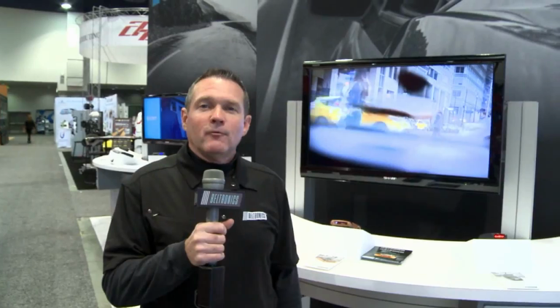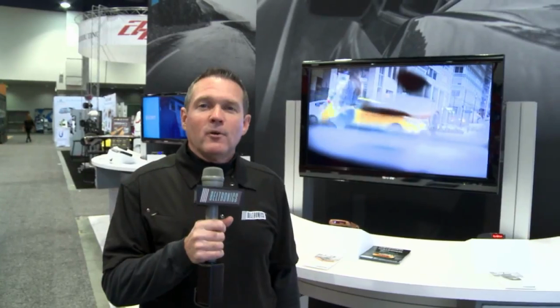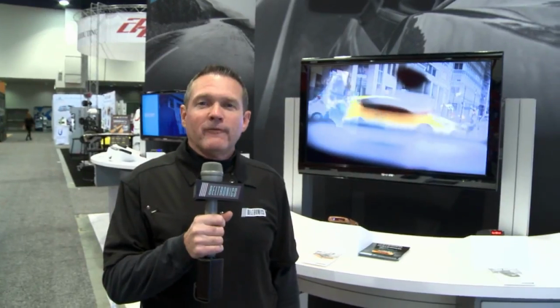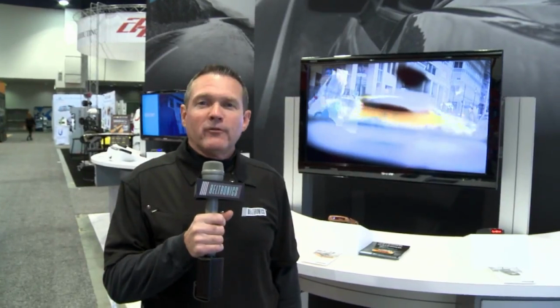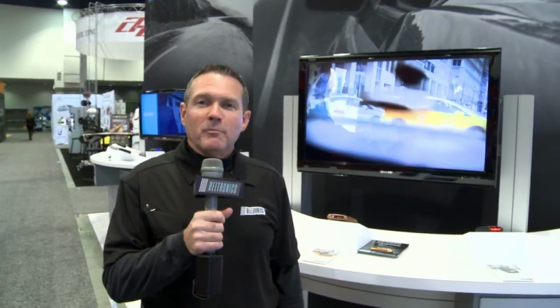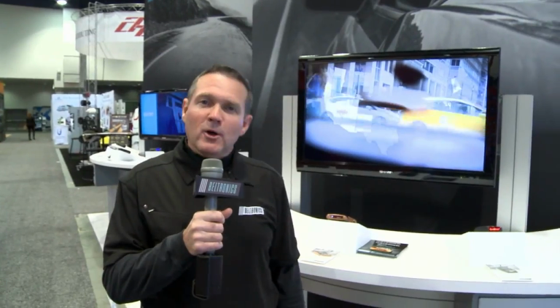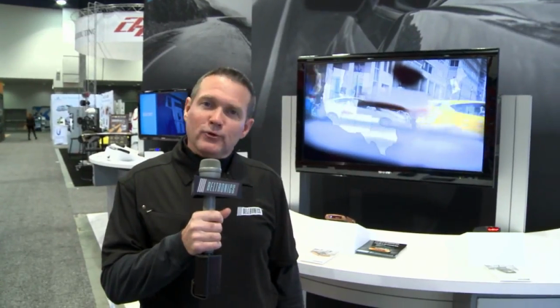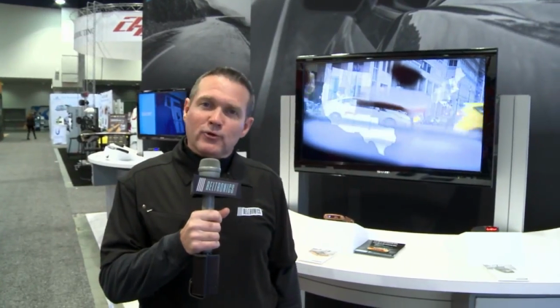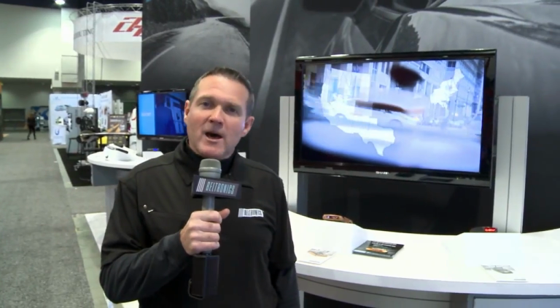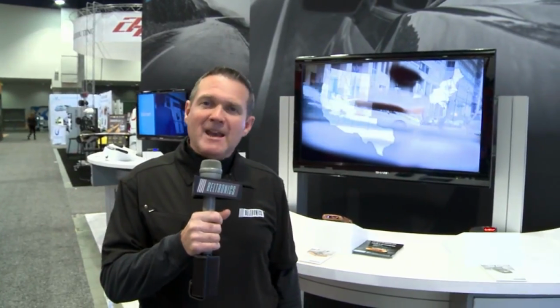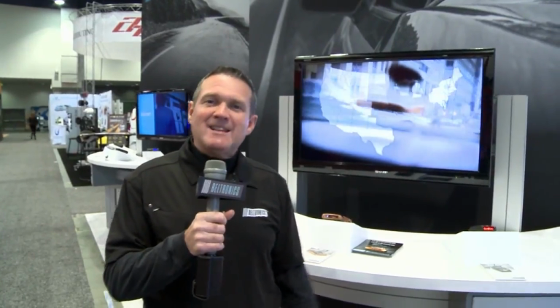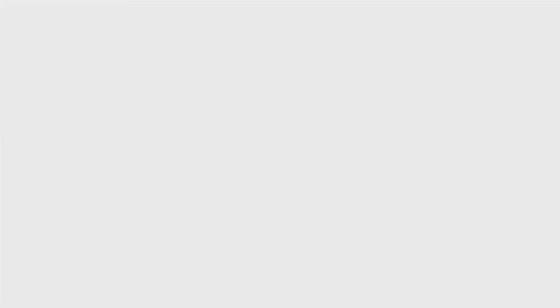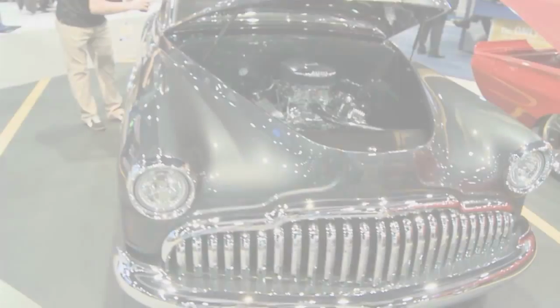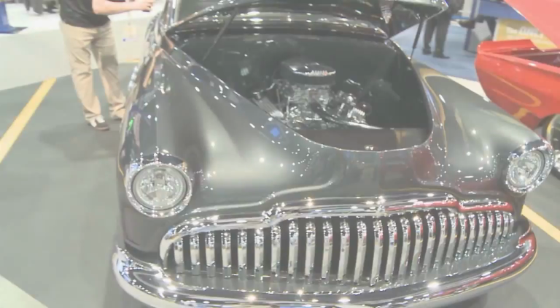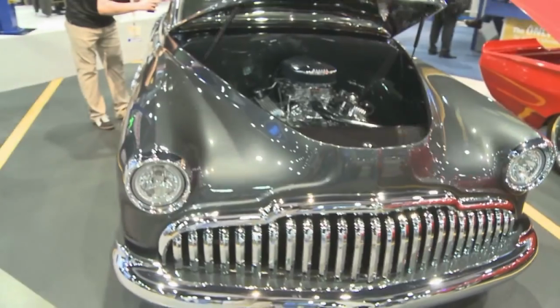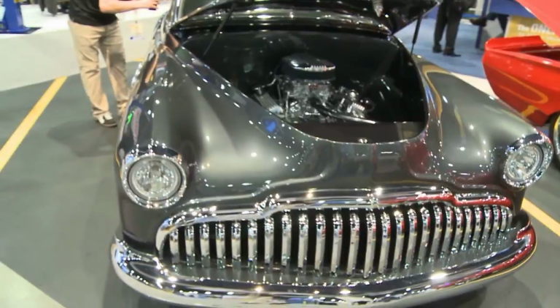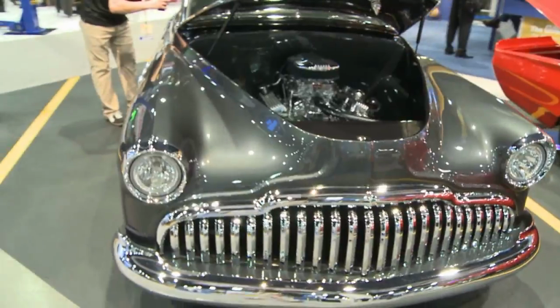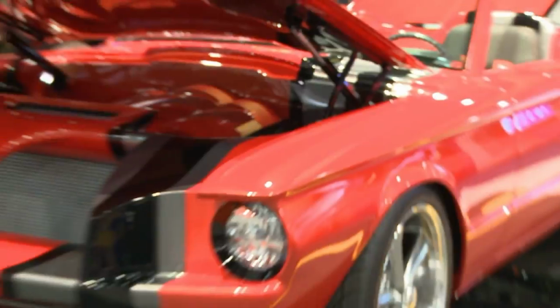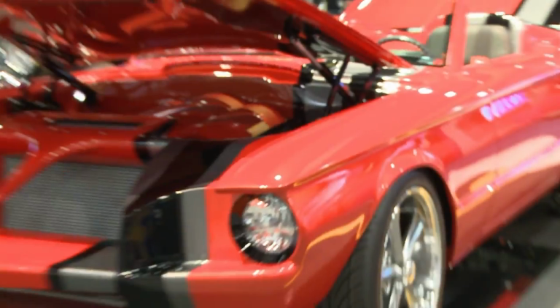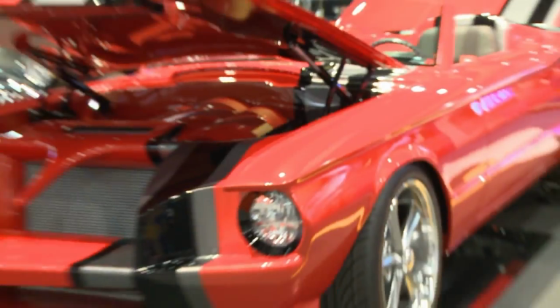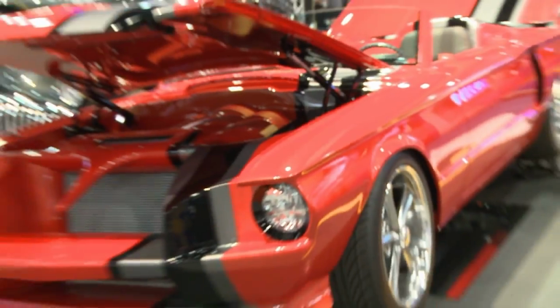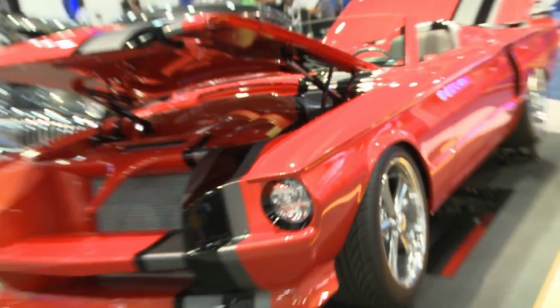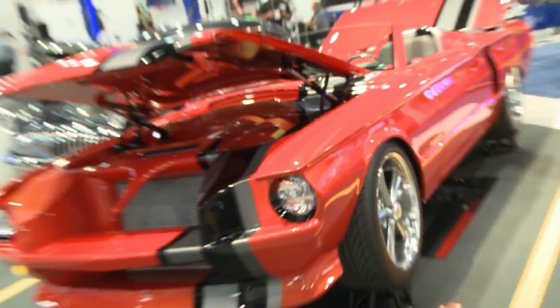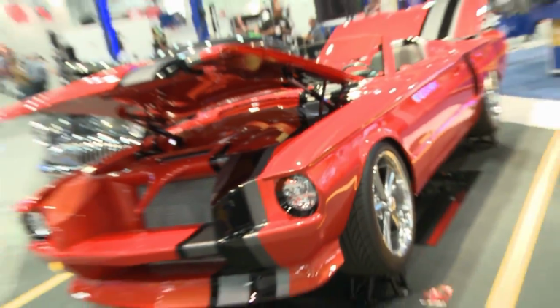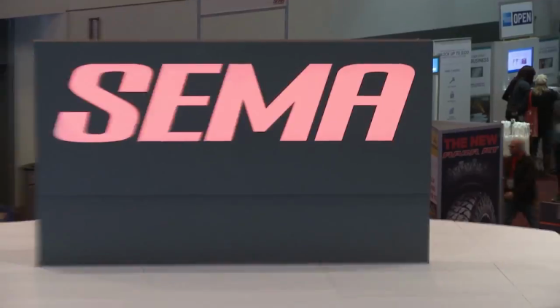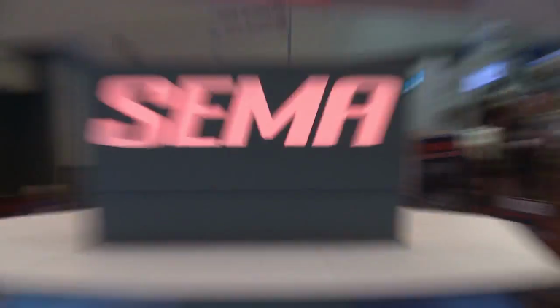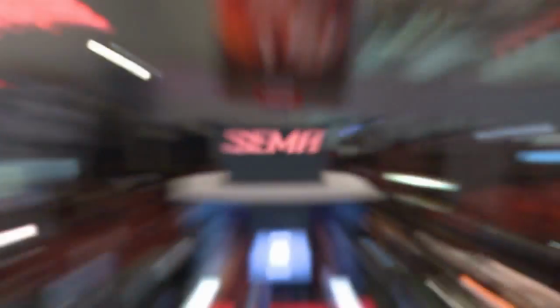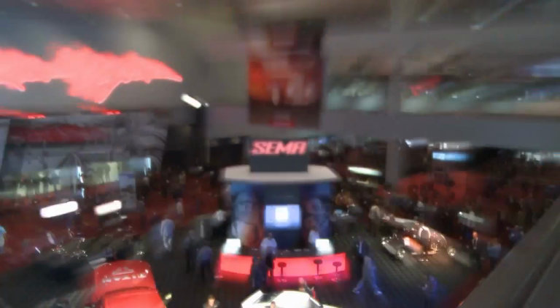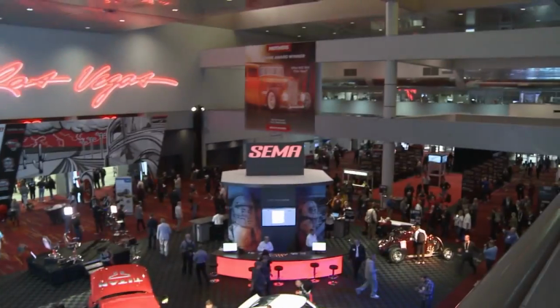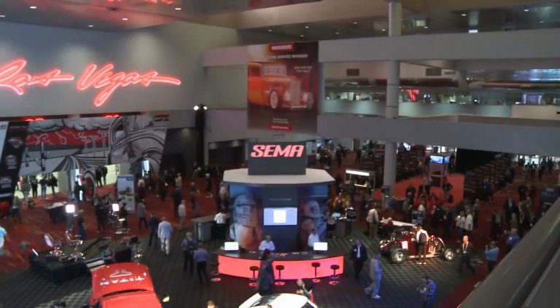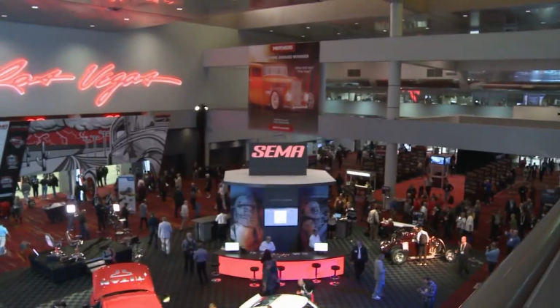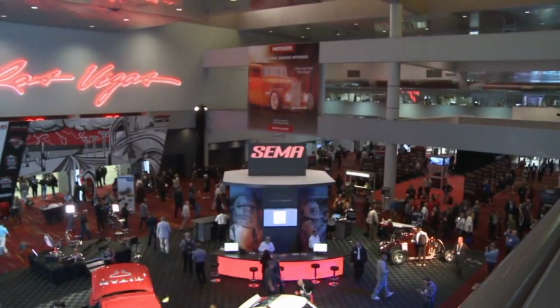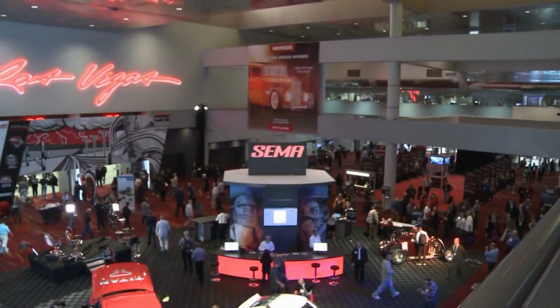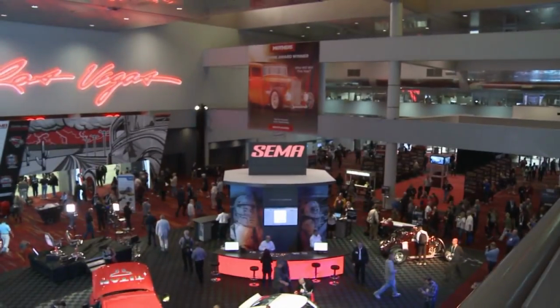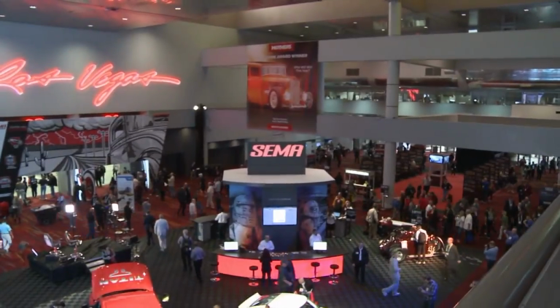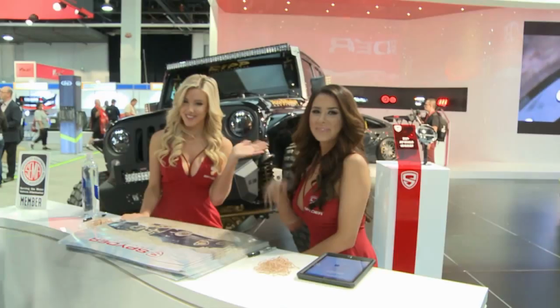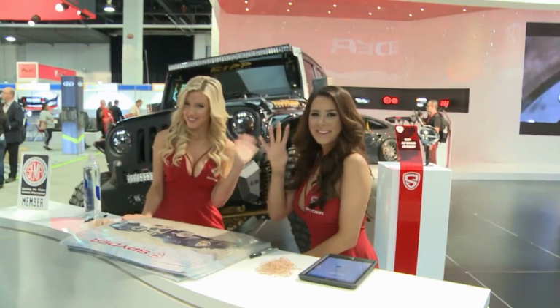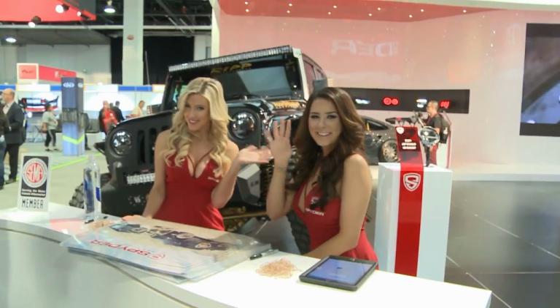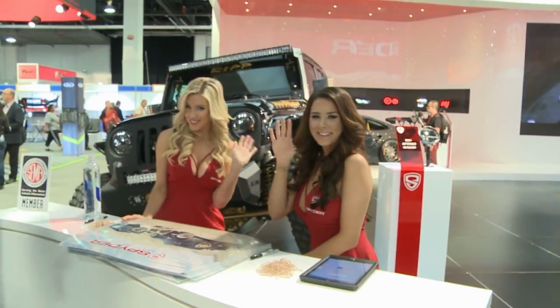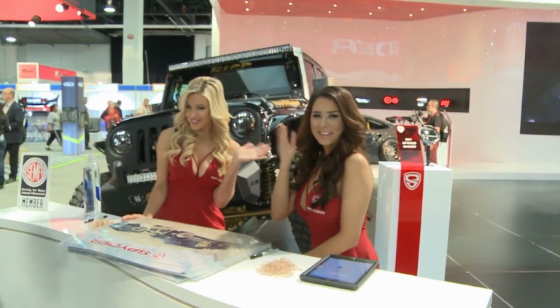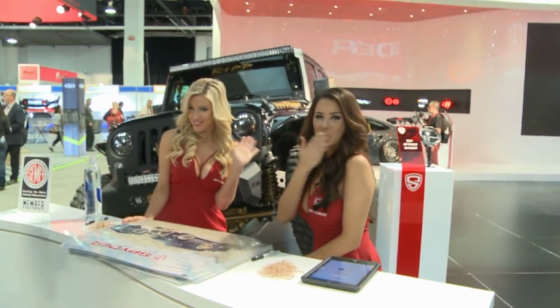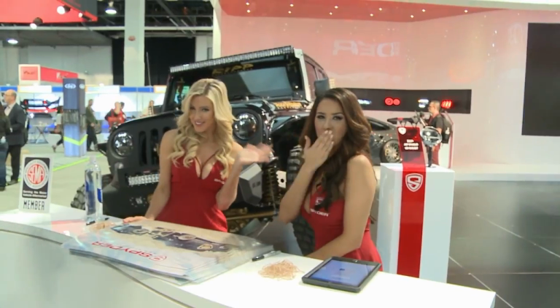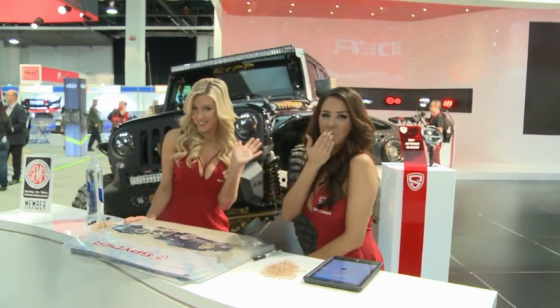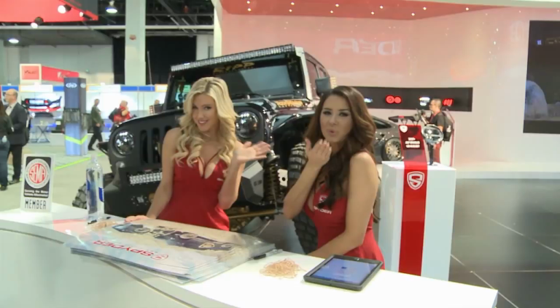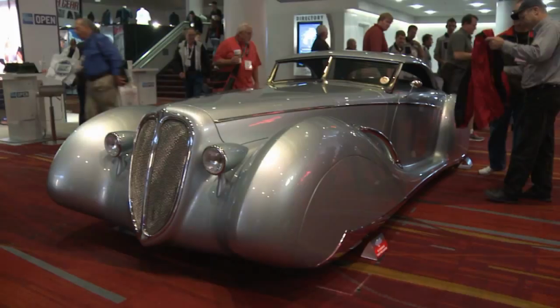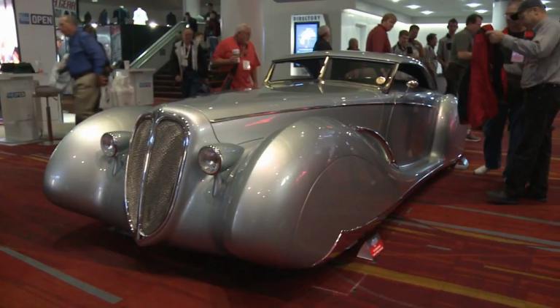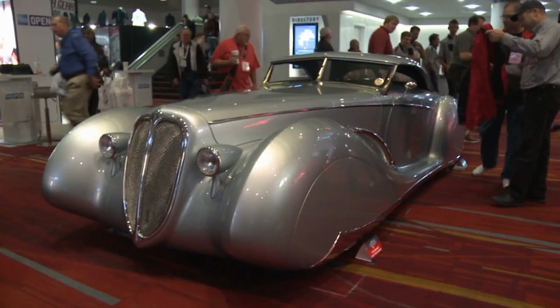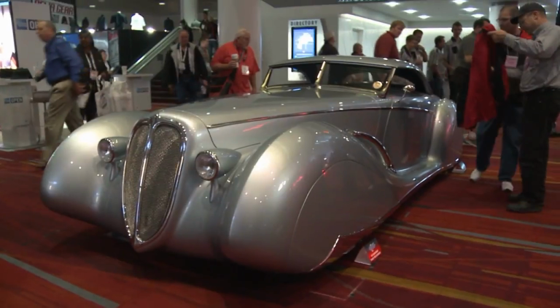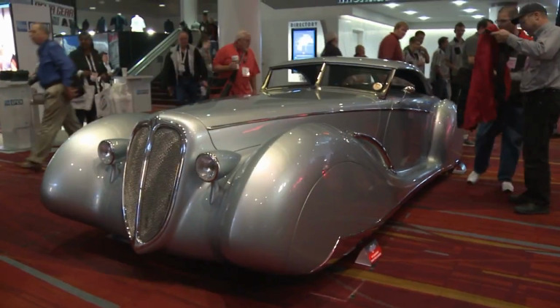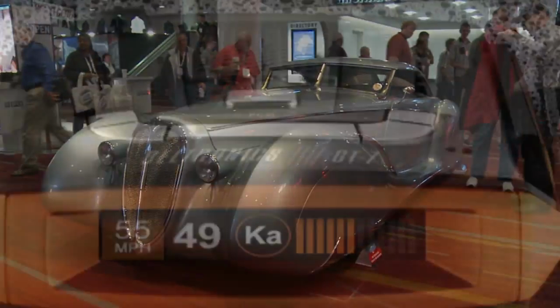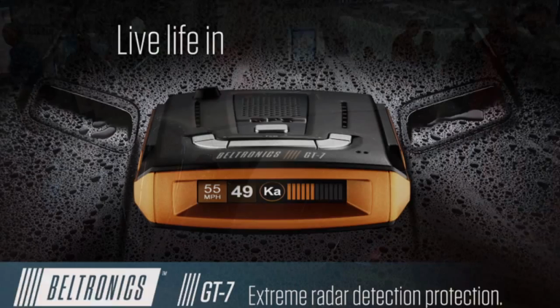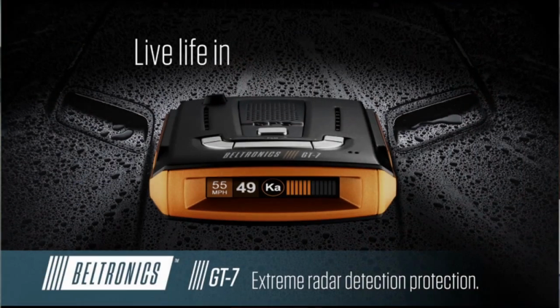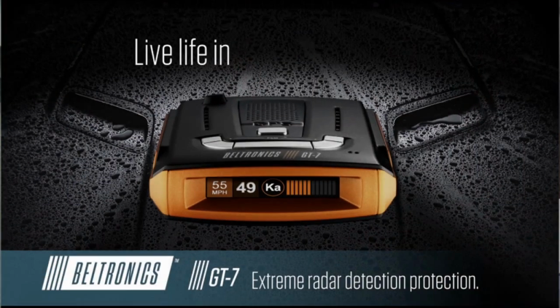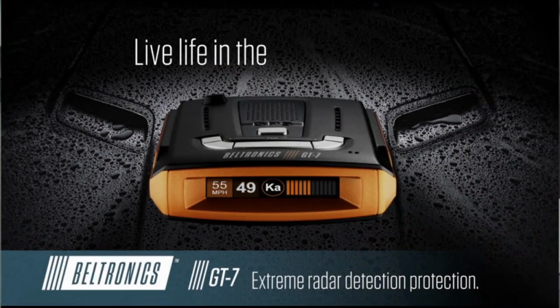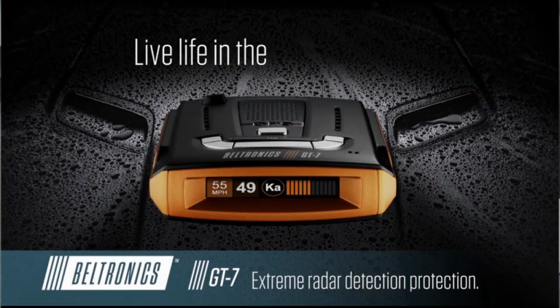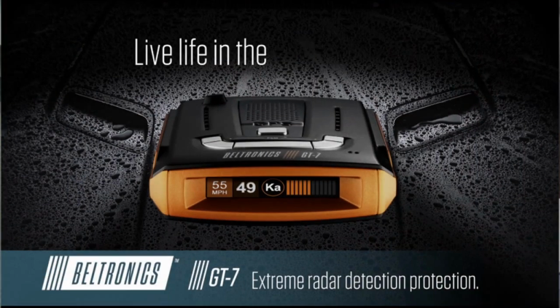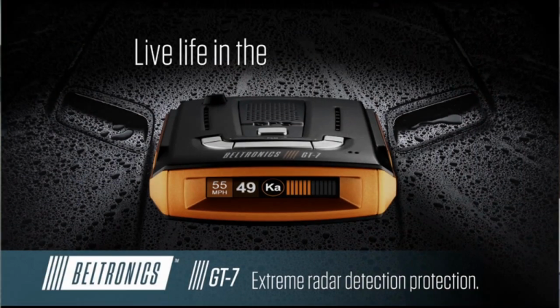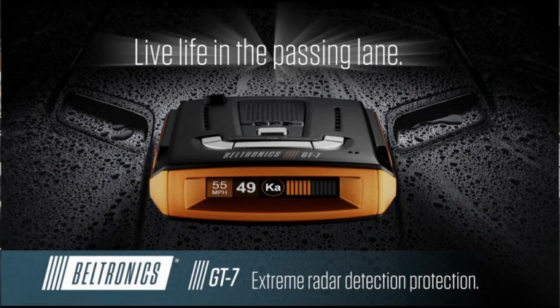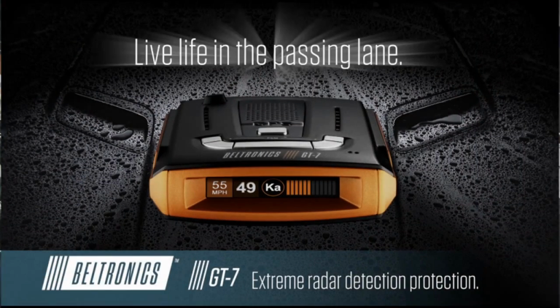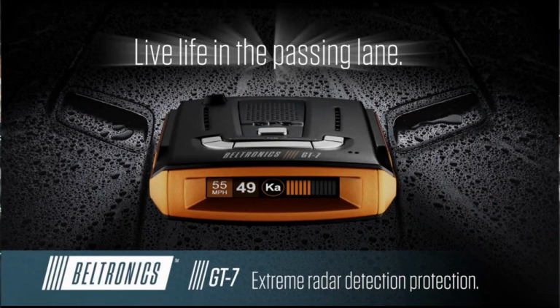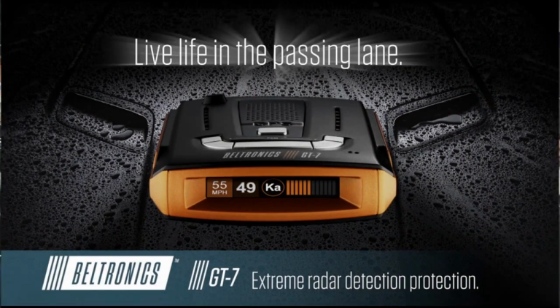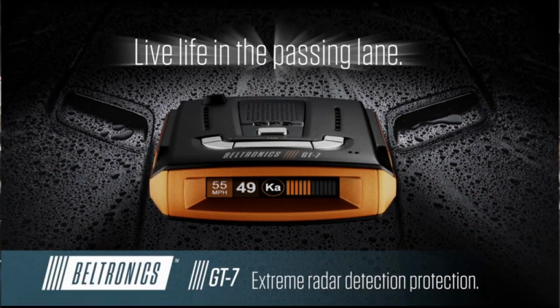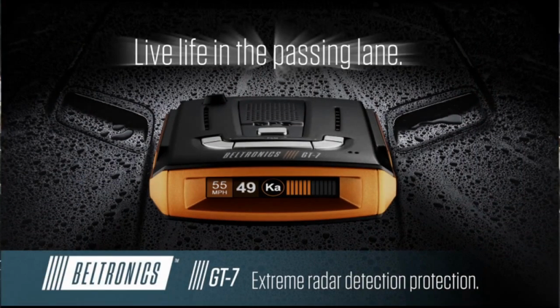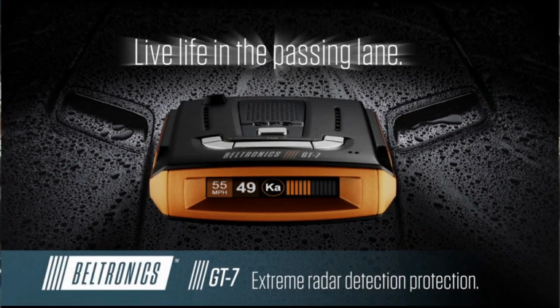Ron from Beltronics. We're at the 2015 SEMA asking people how they live life in the passing lane.